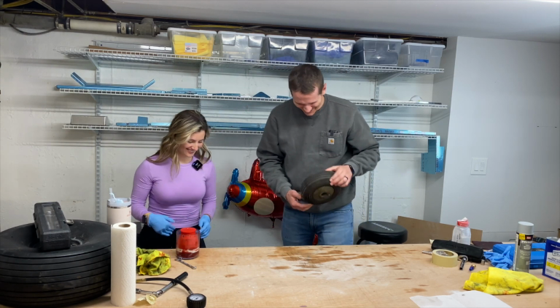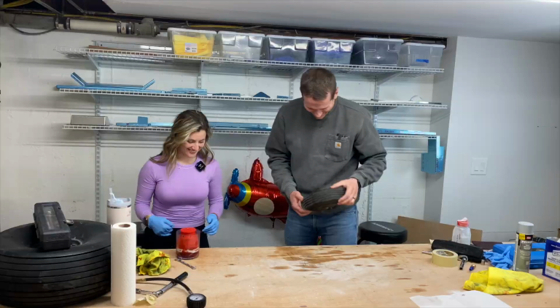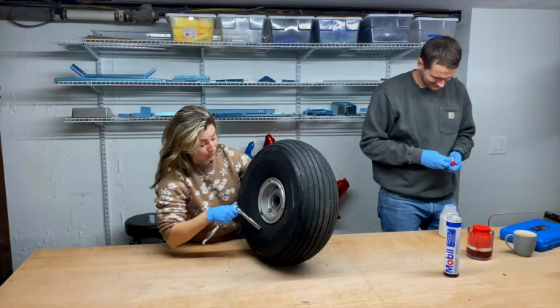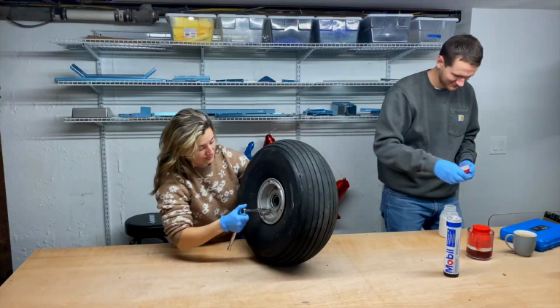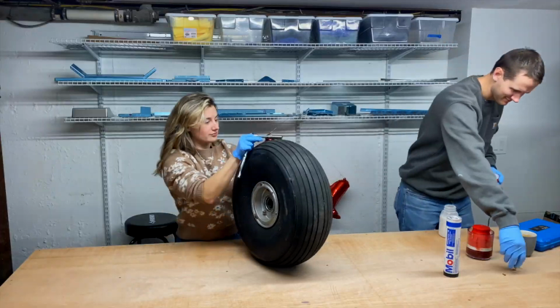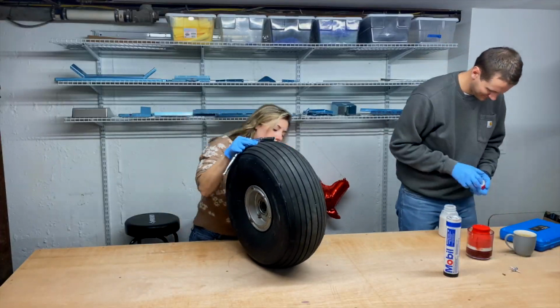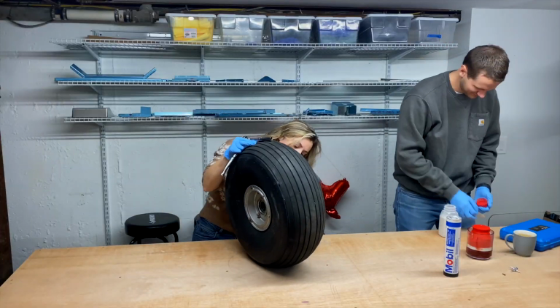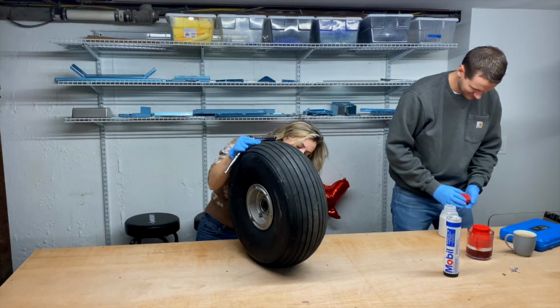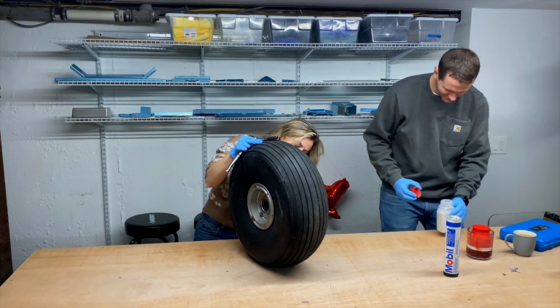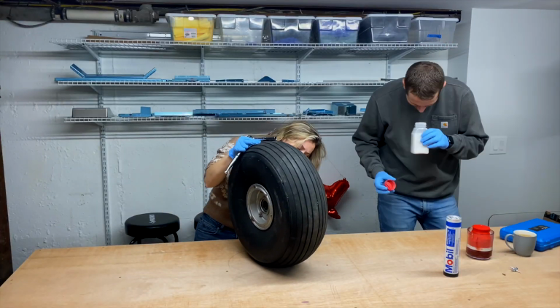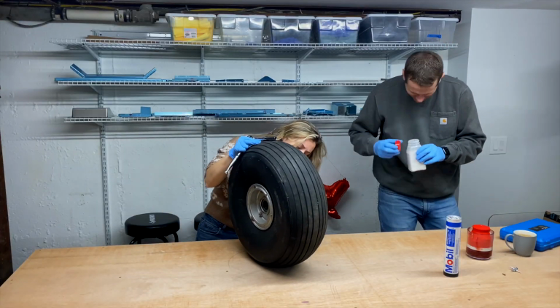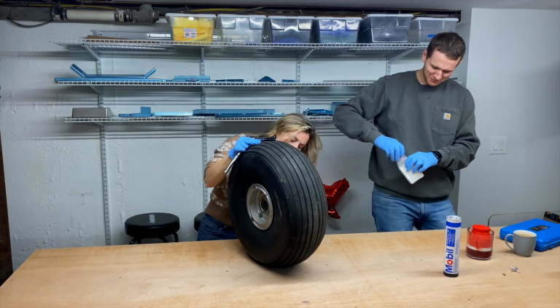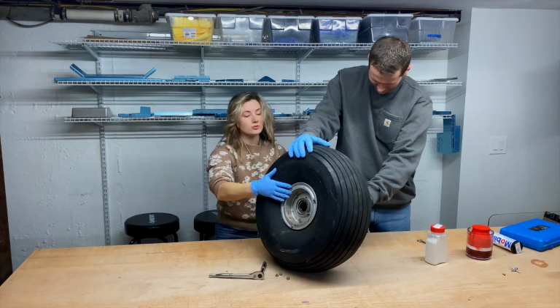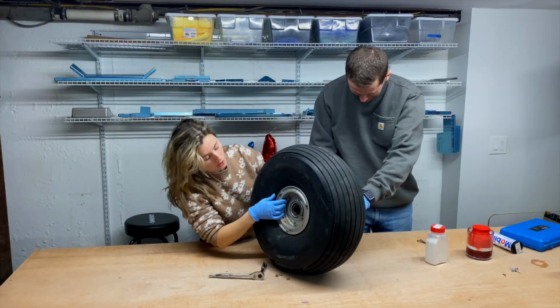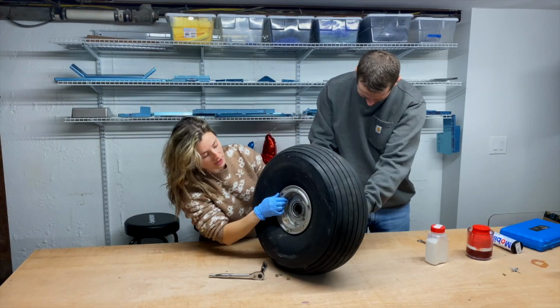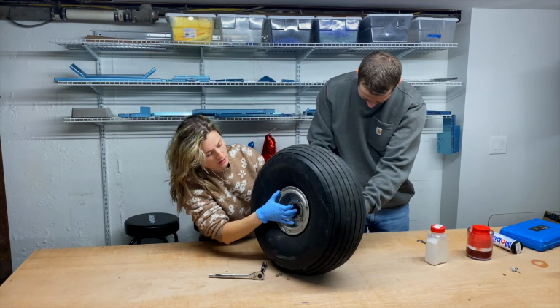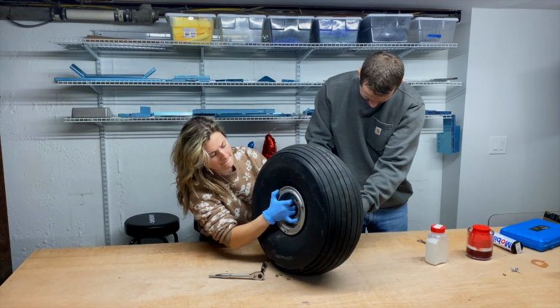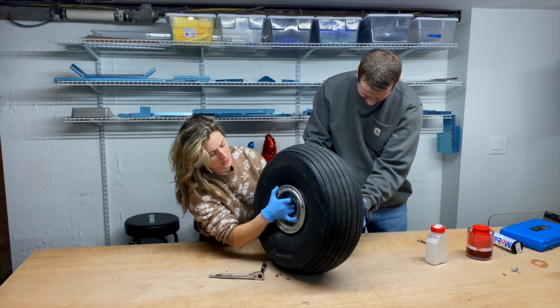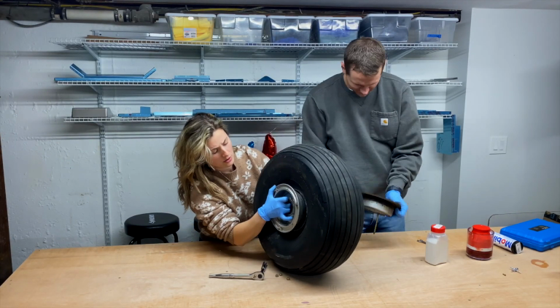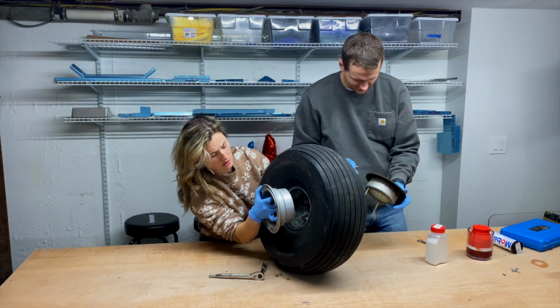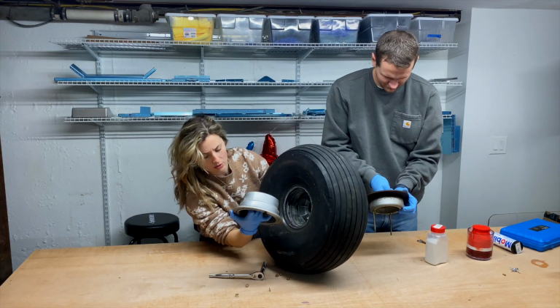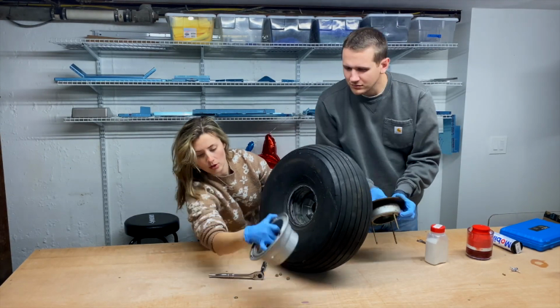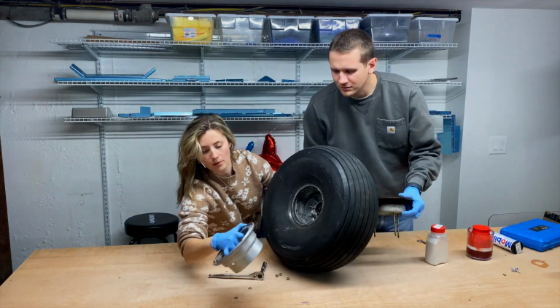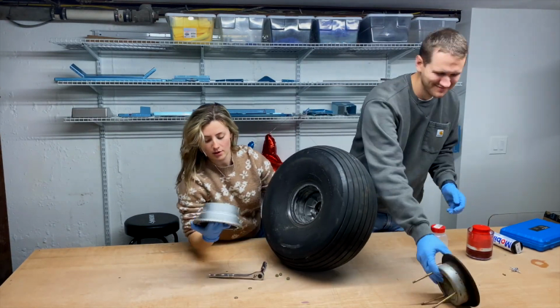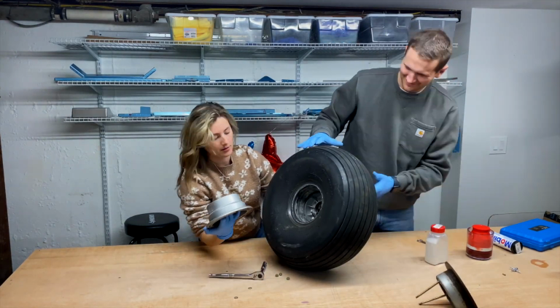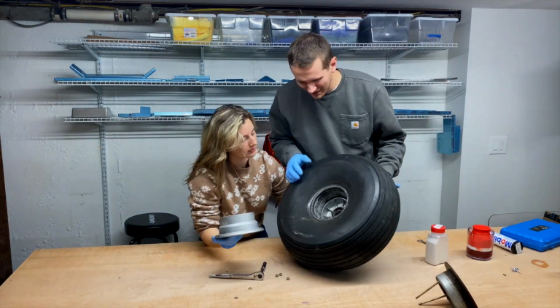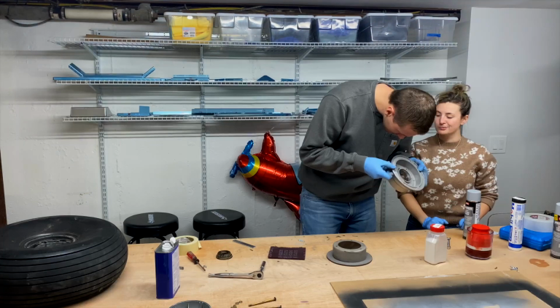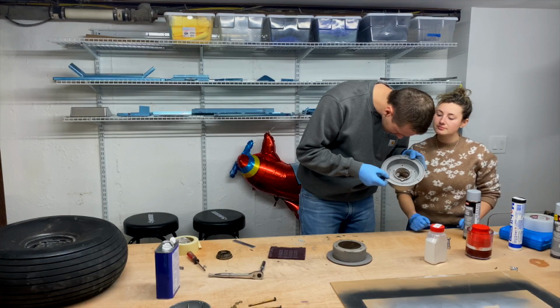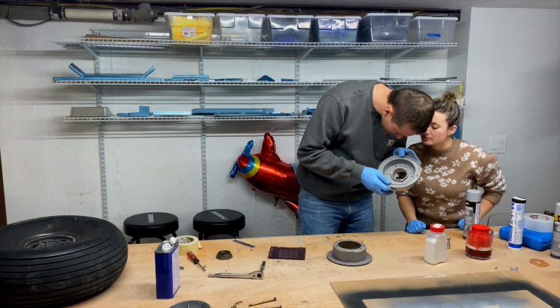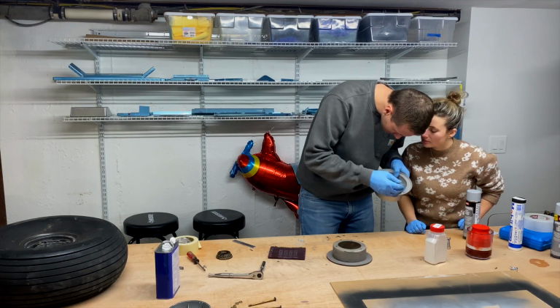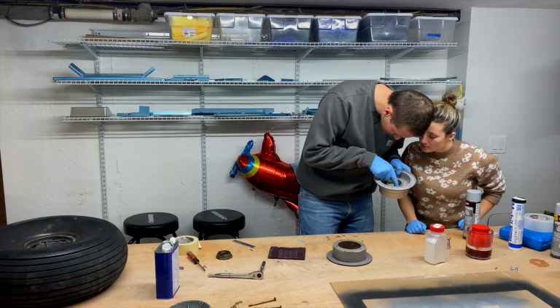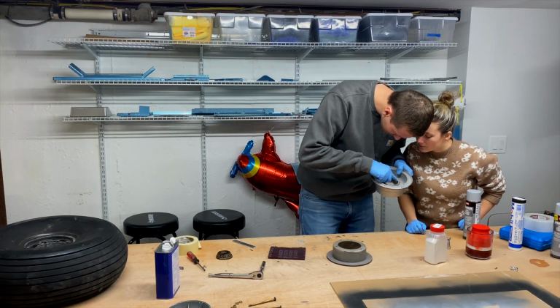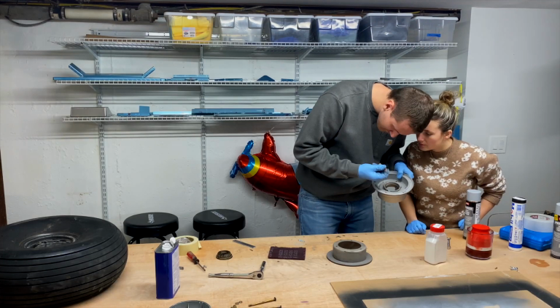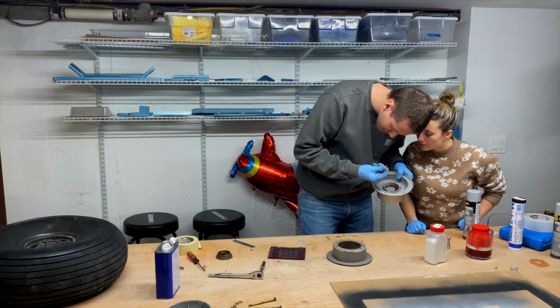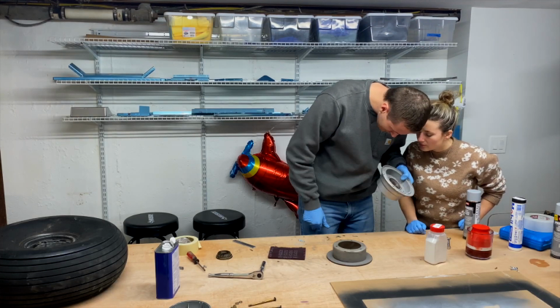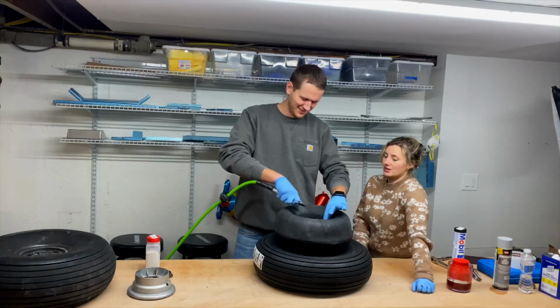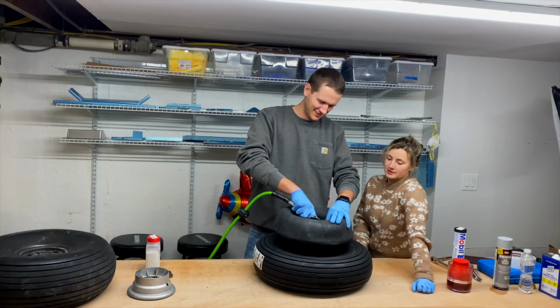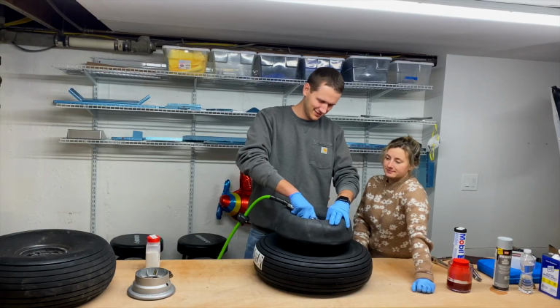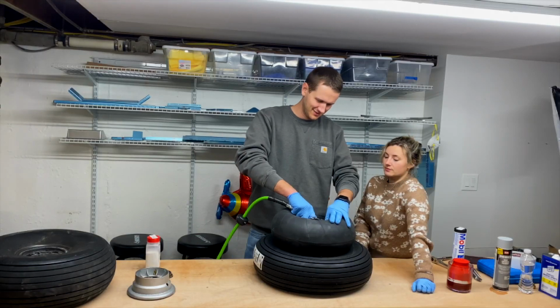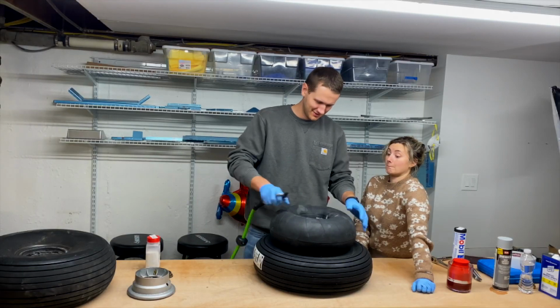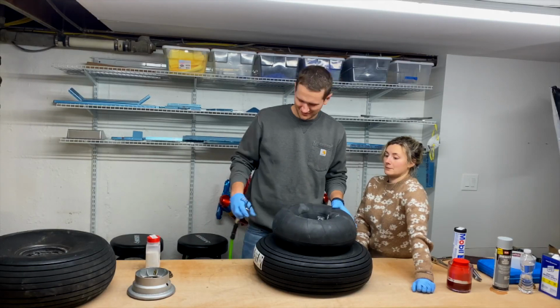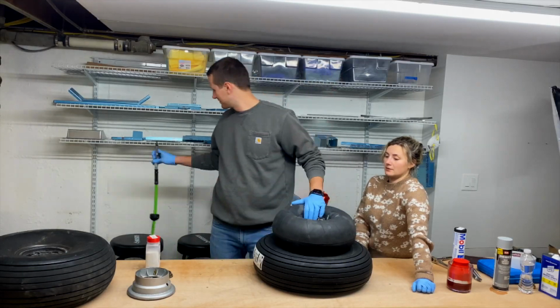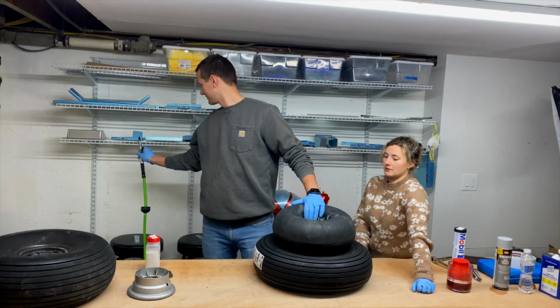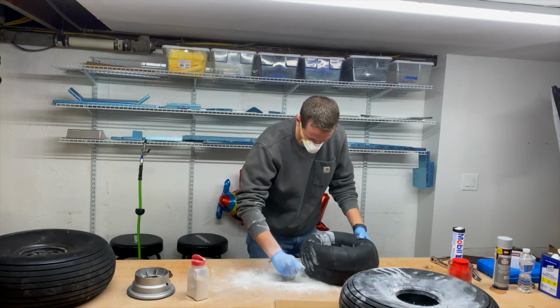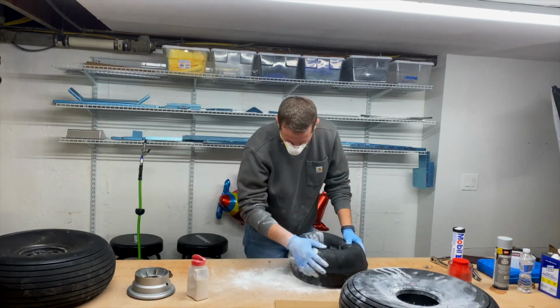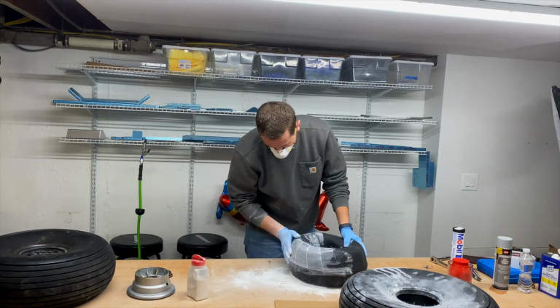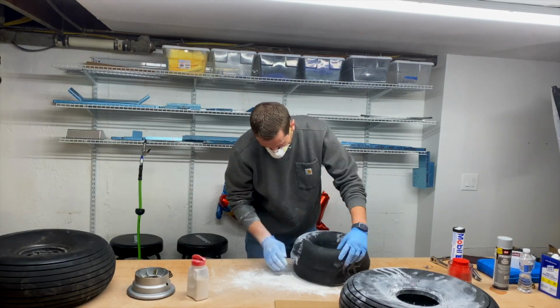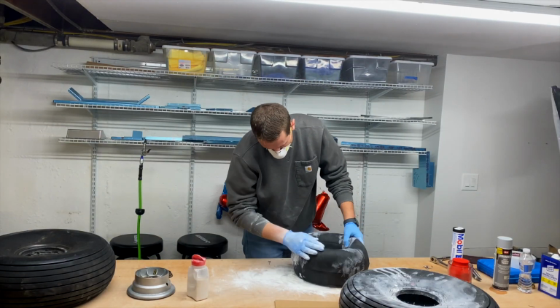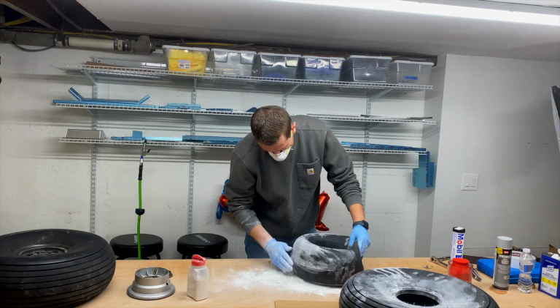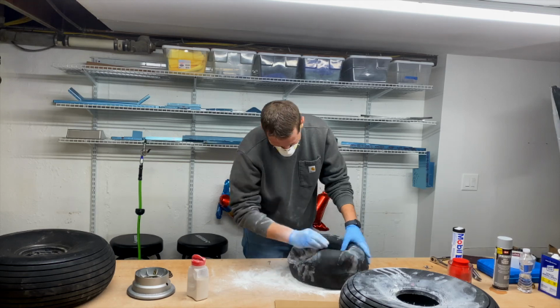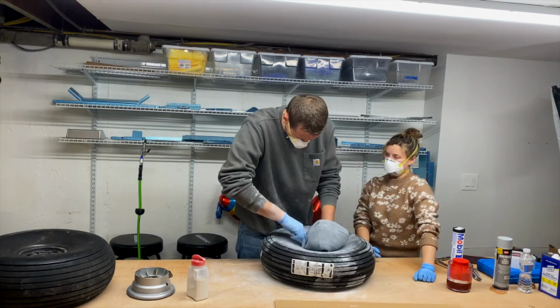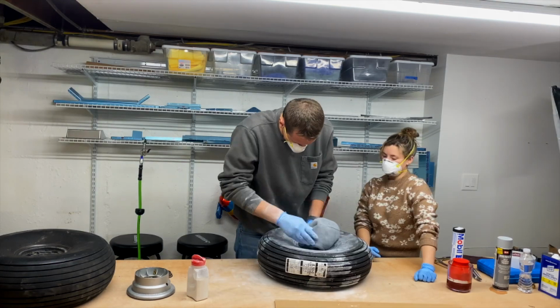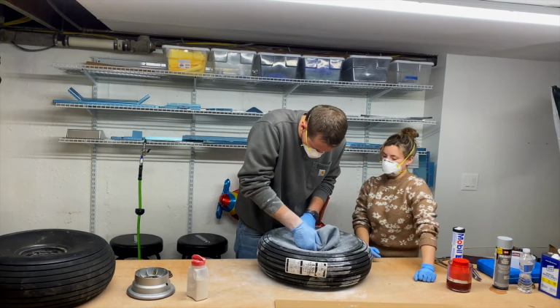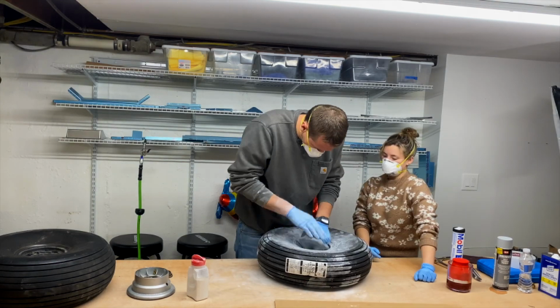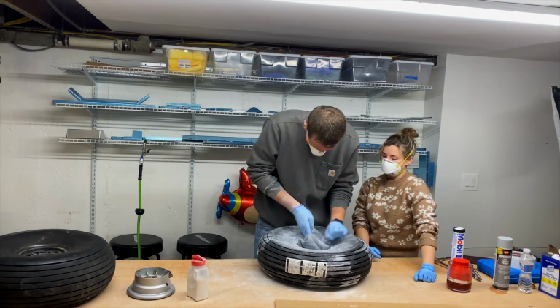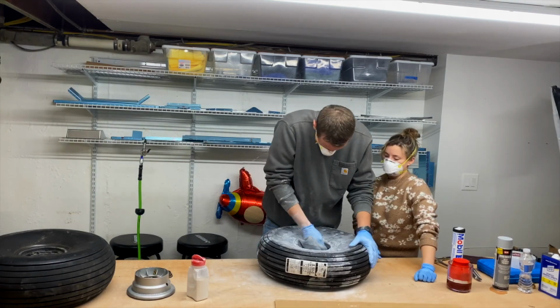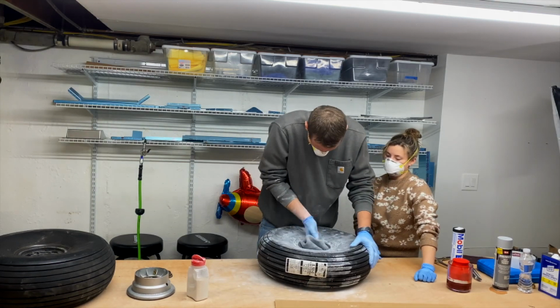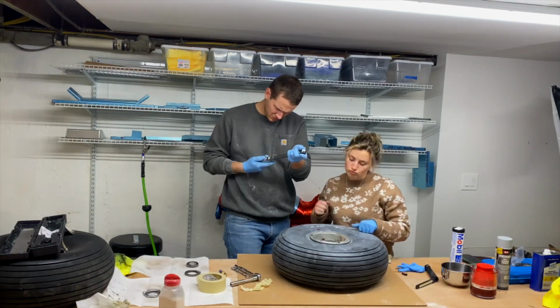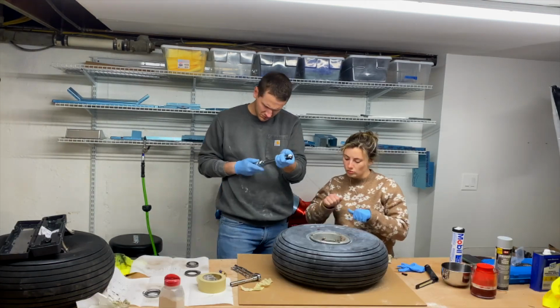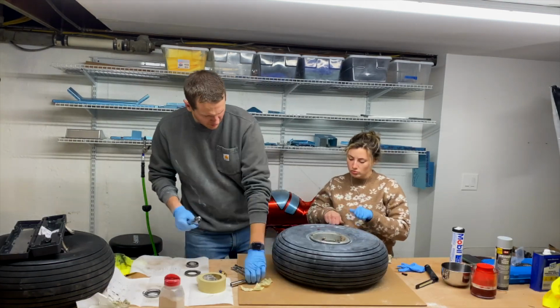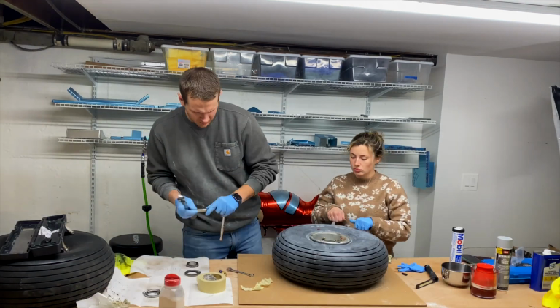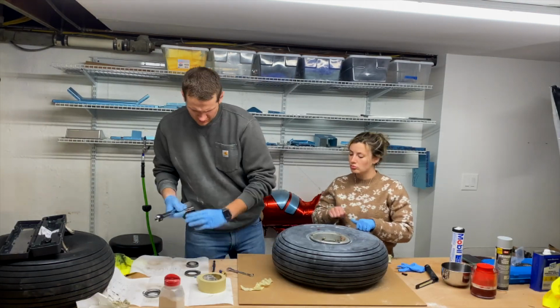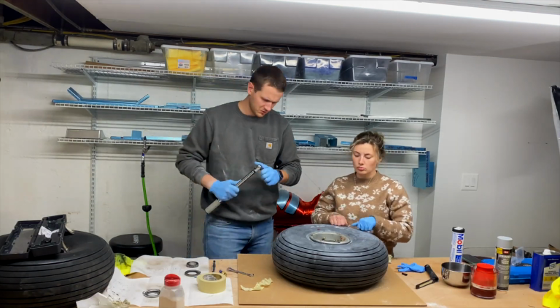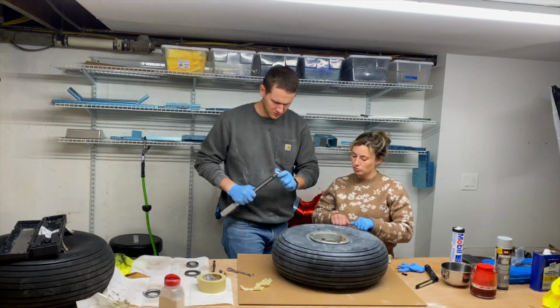At this point, we did it all over again with the second main wheel — taking it apart, inspecting, packing the bearings, and putting the new tube and tire on.